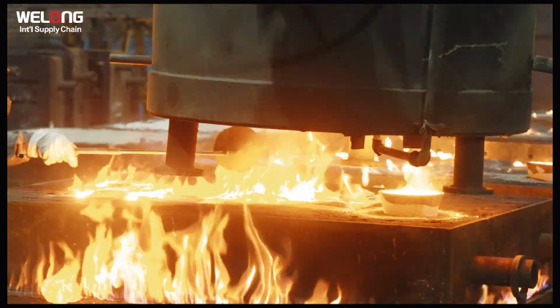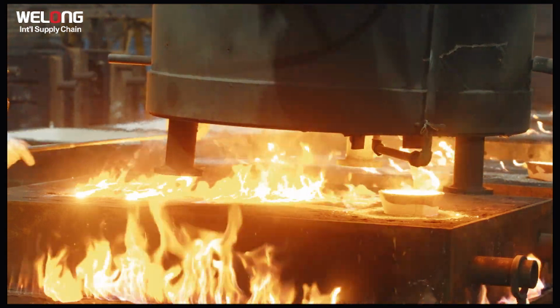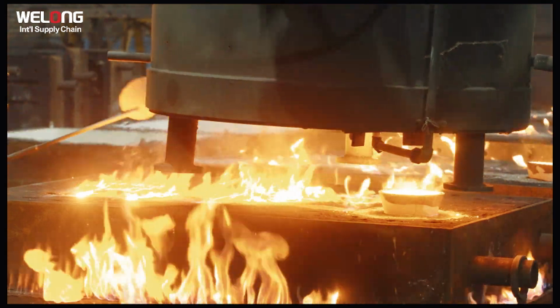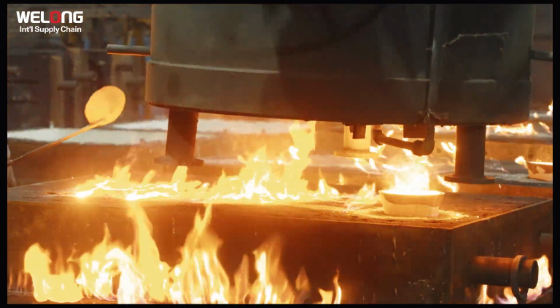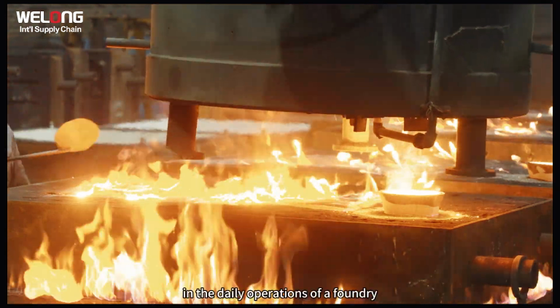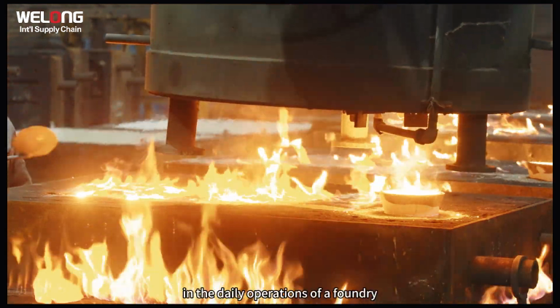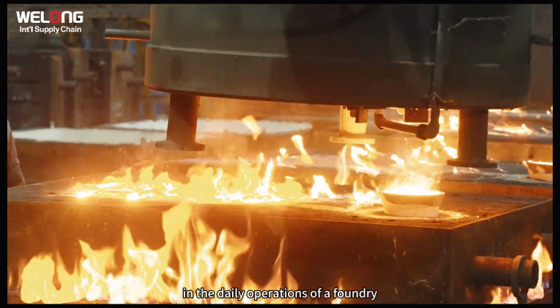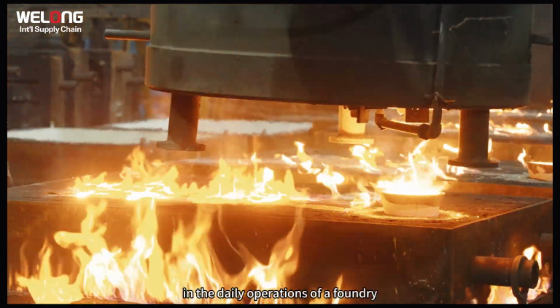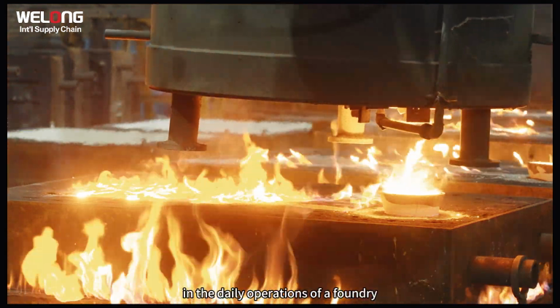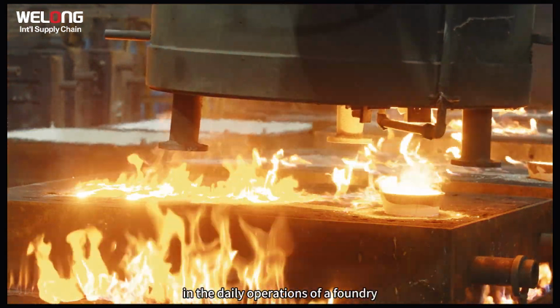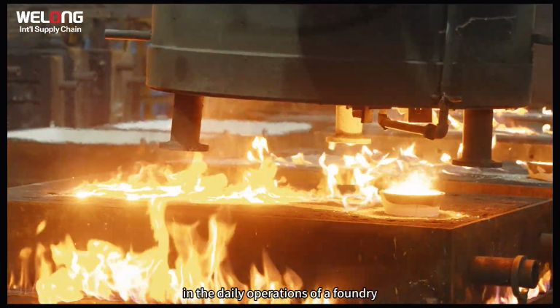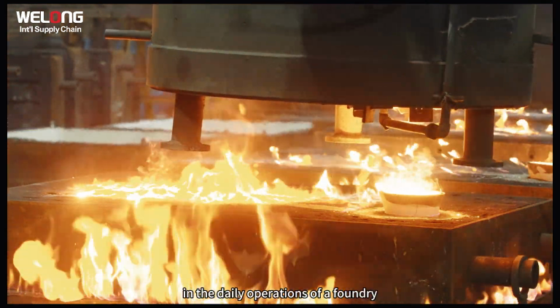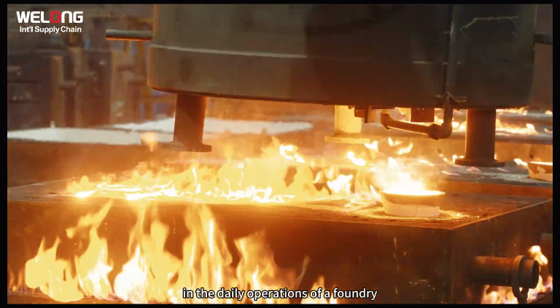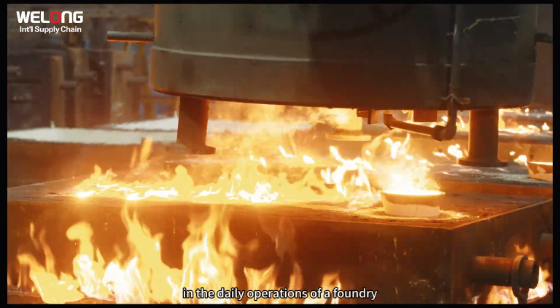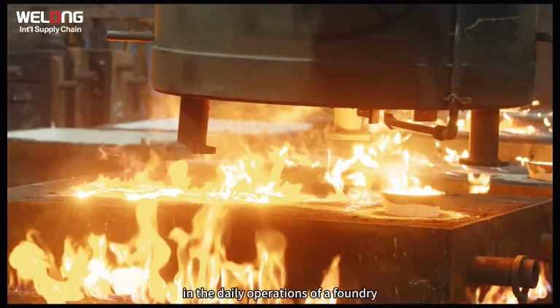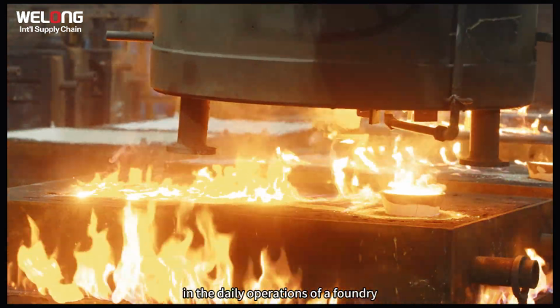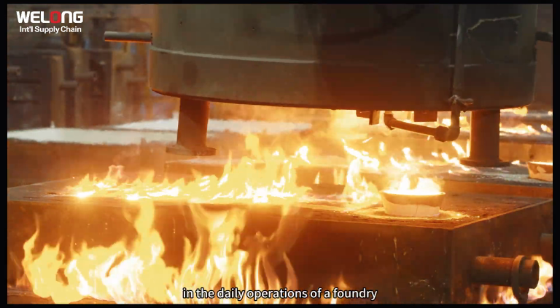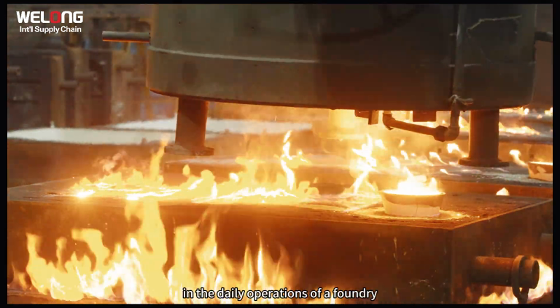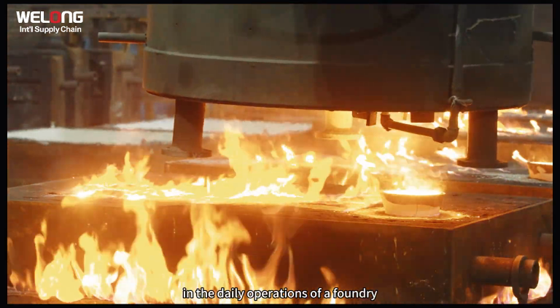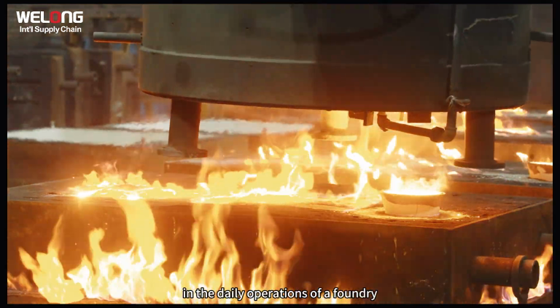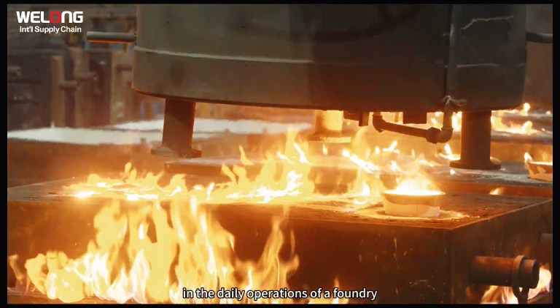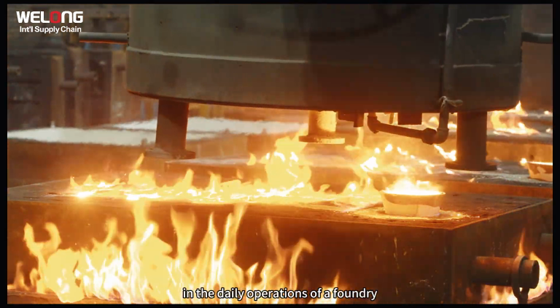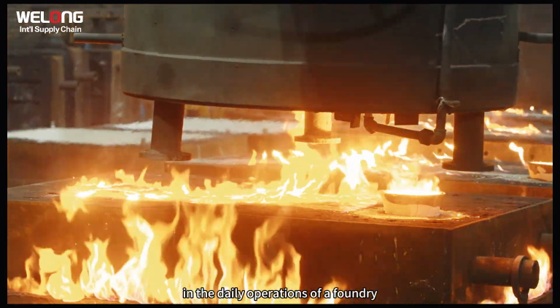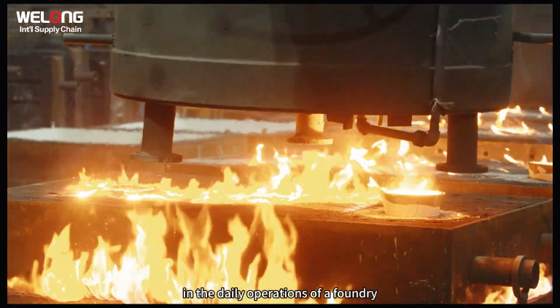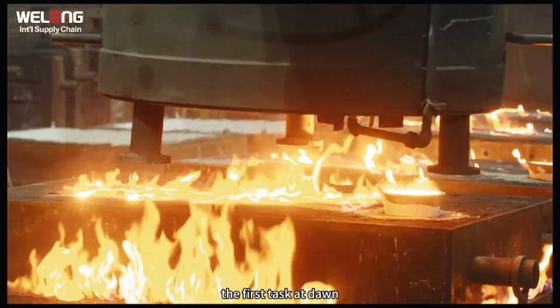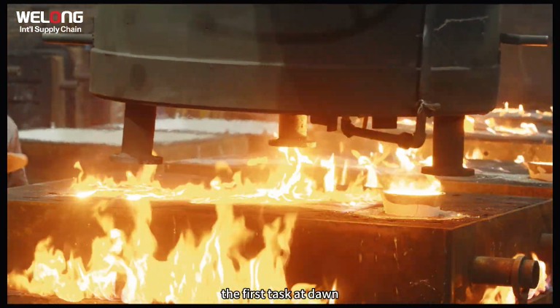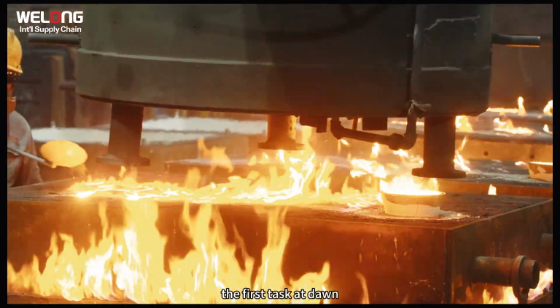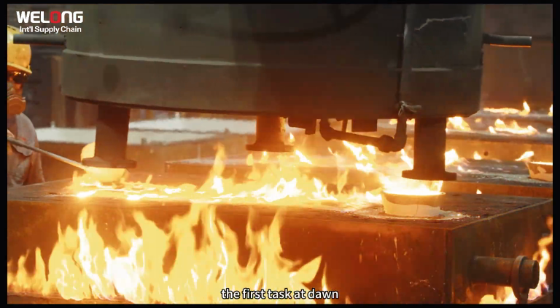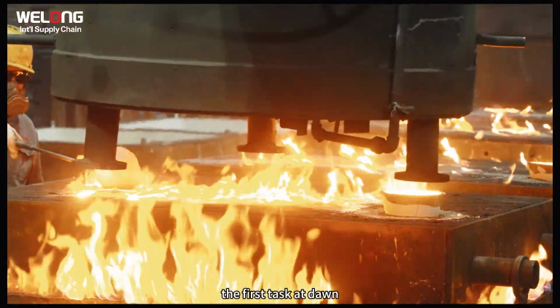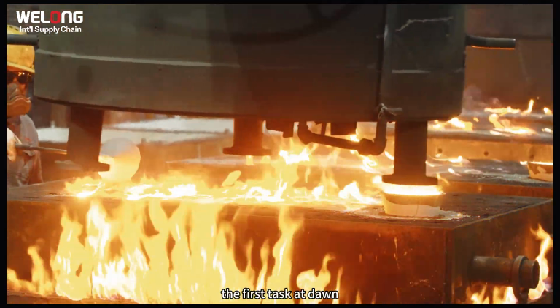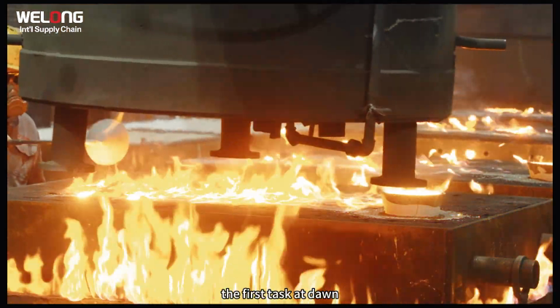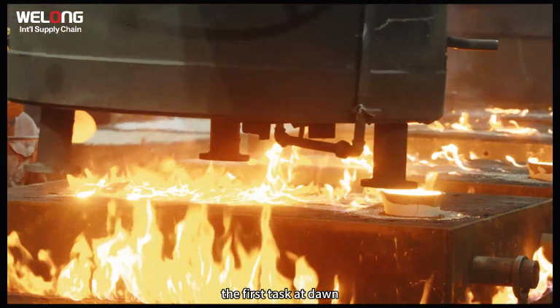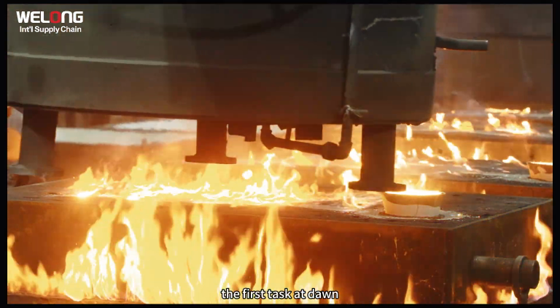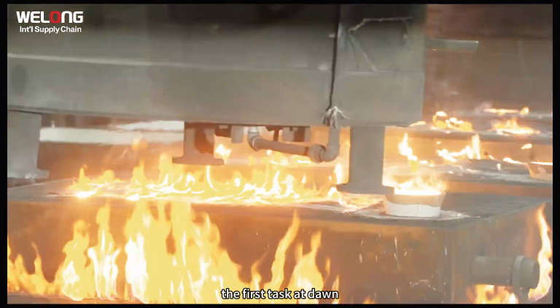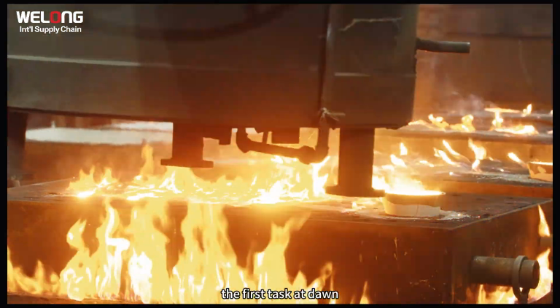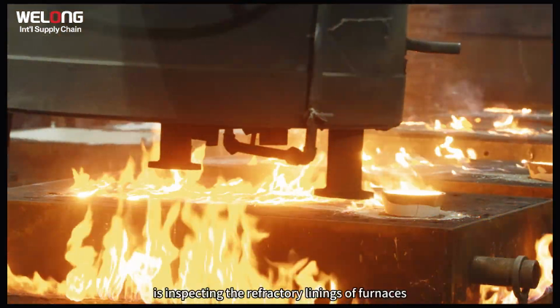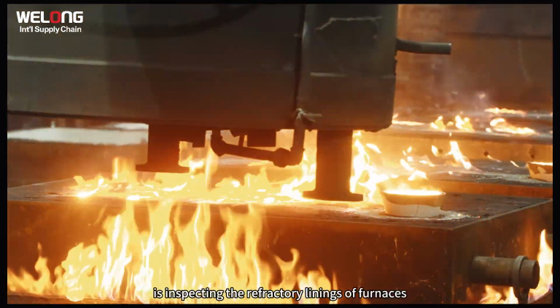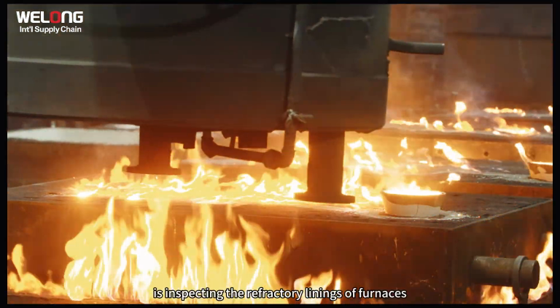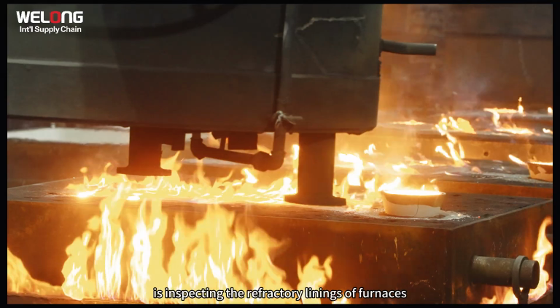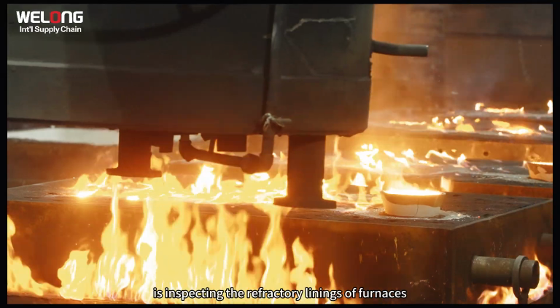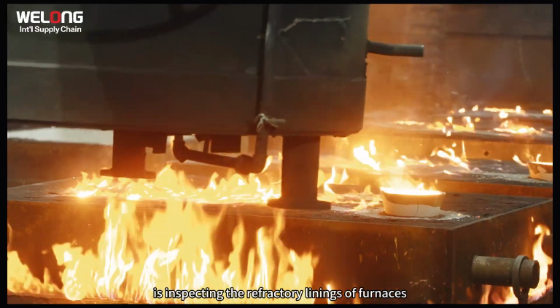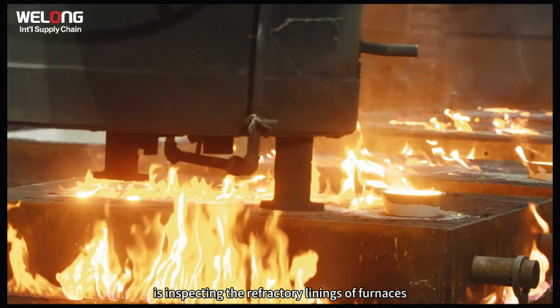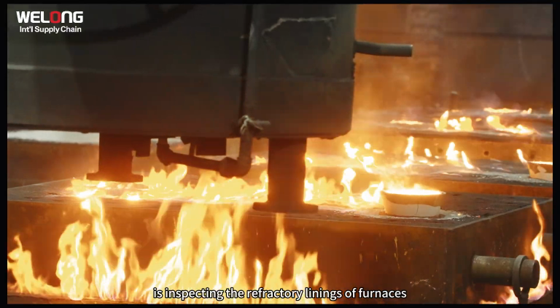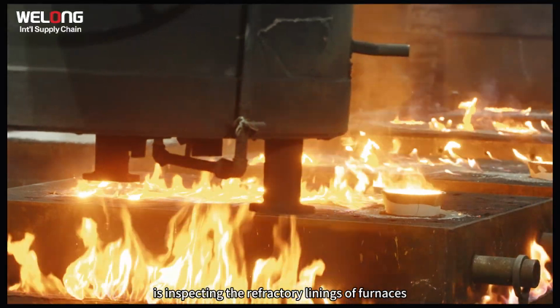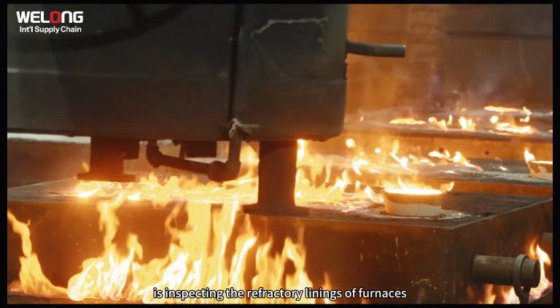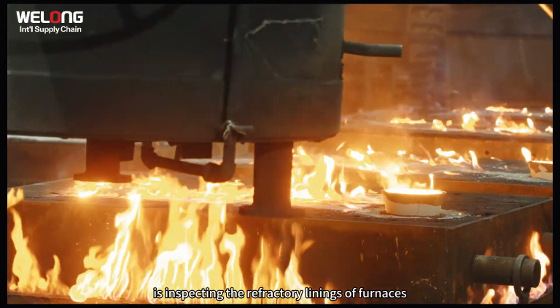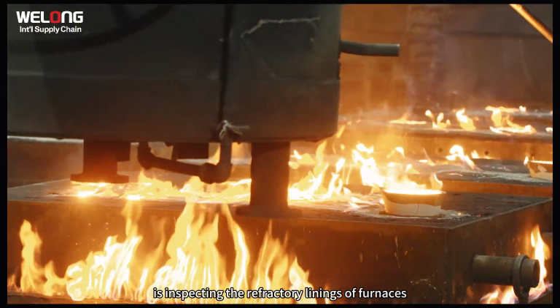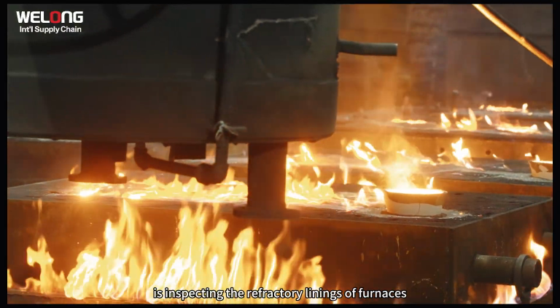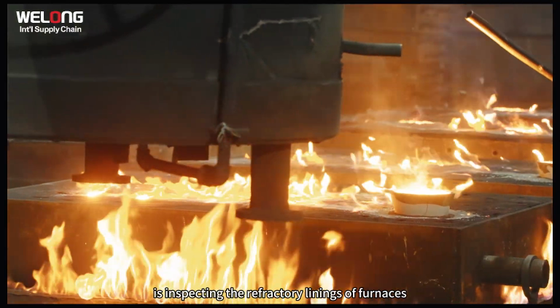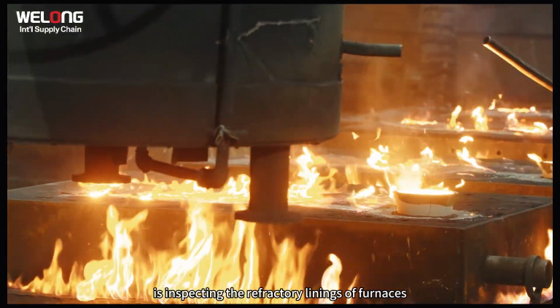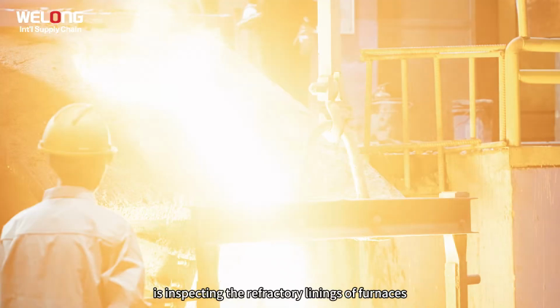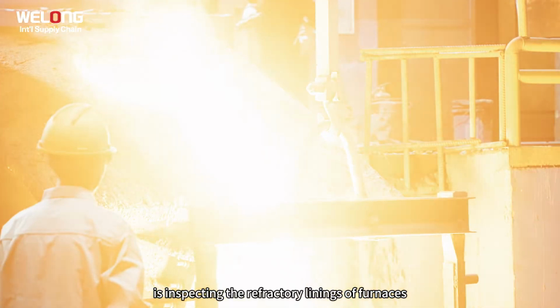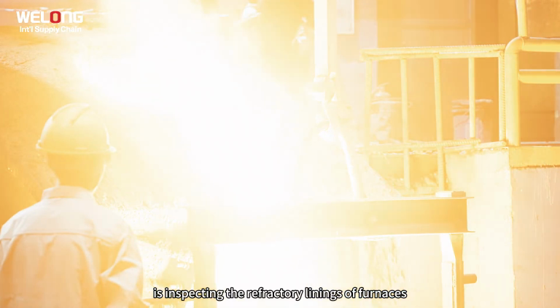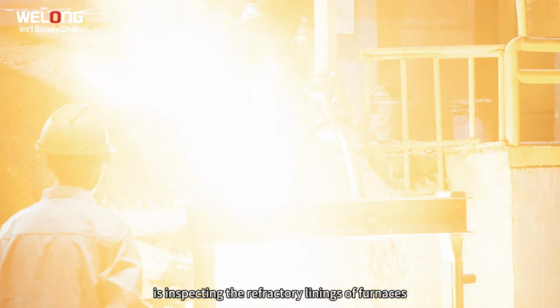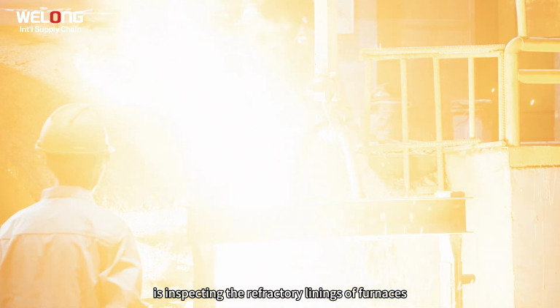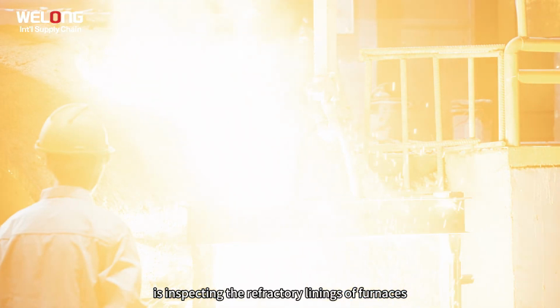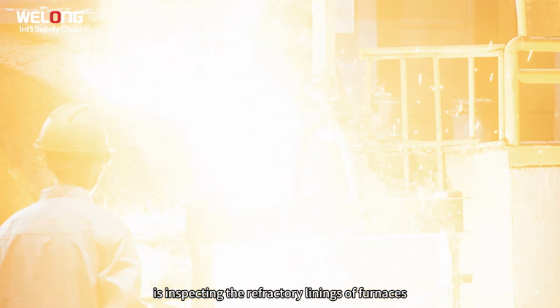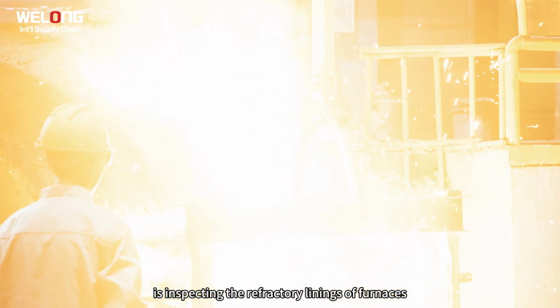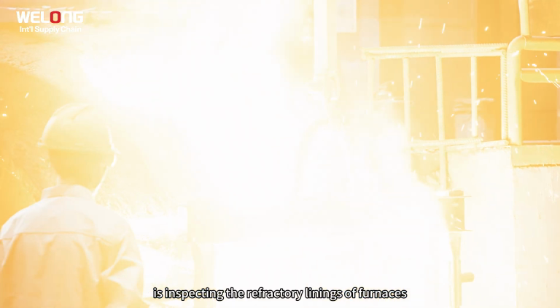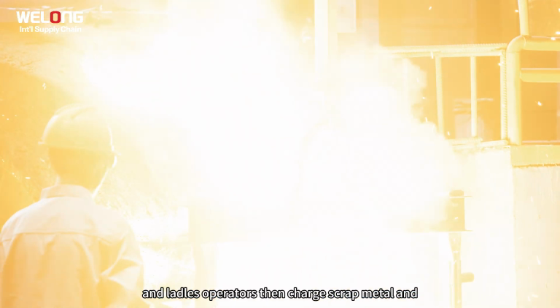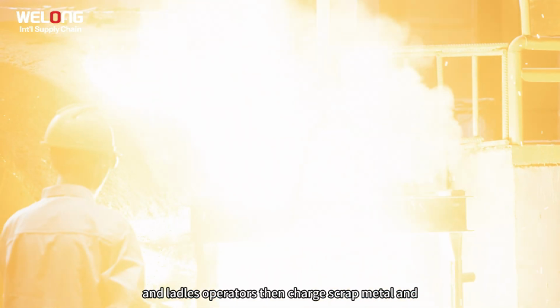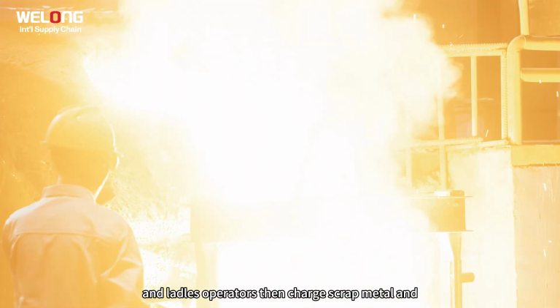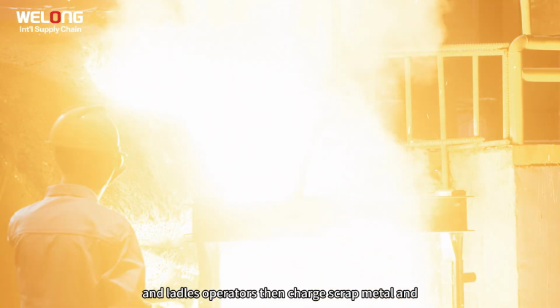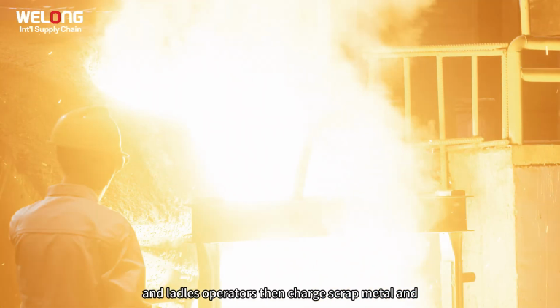In the daily operations of a foundry, the first task at dawn is inspecting the refractory linings of furnaces and ladles.